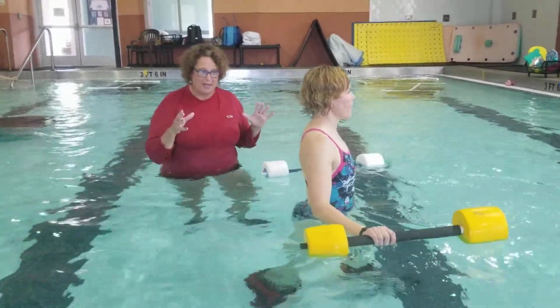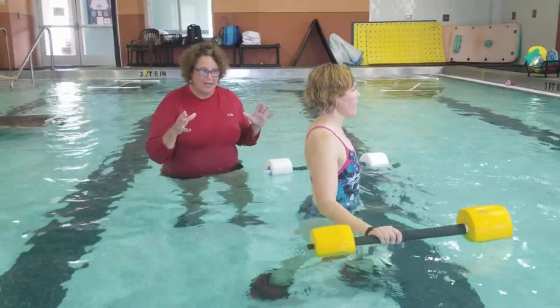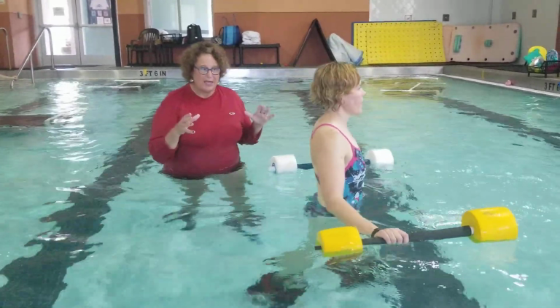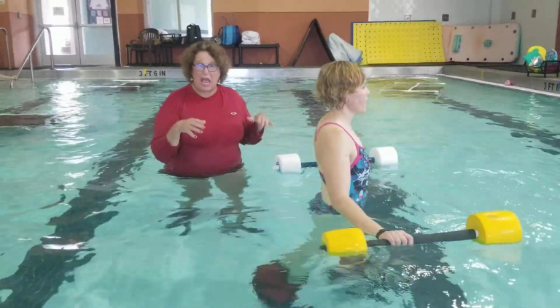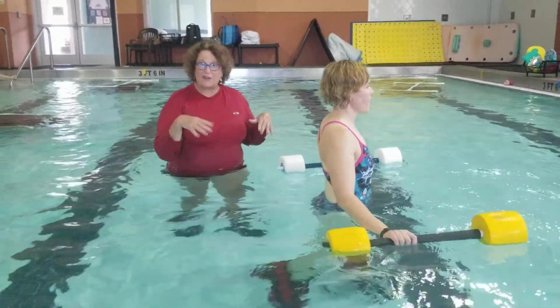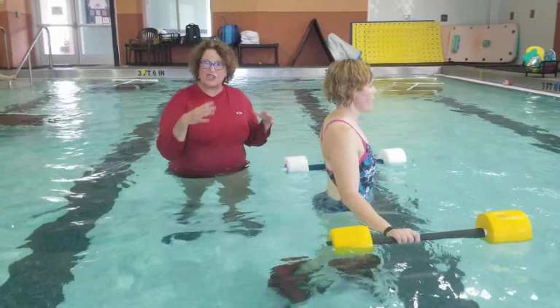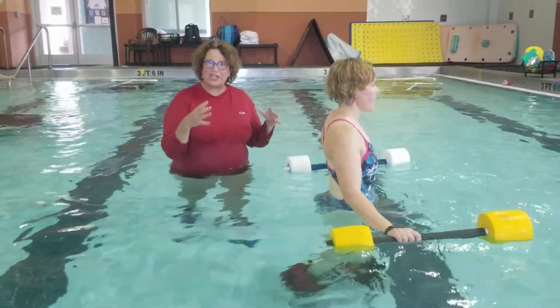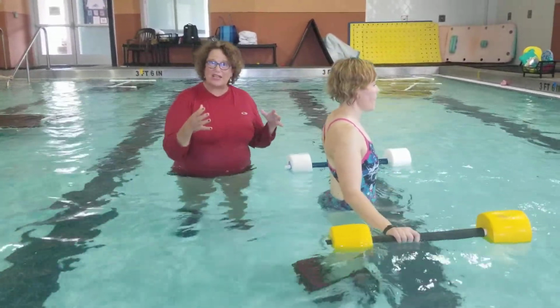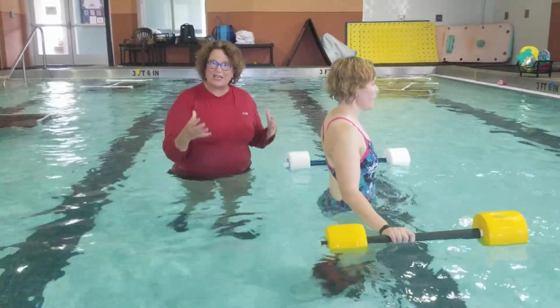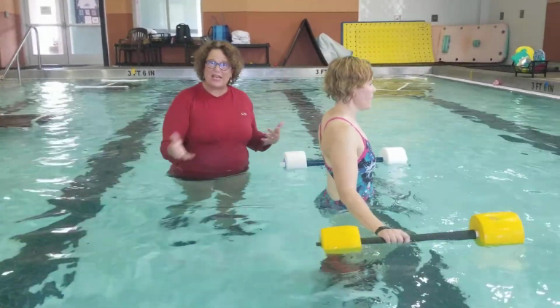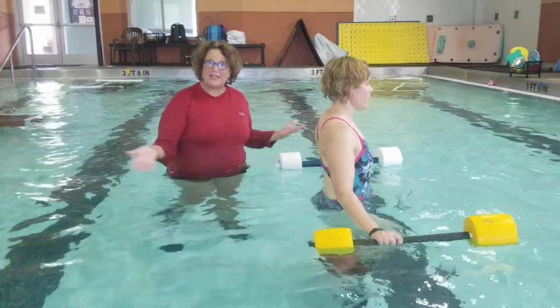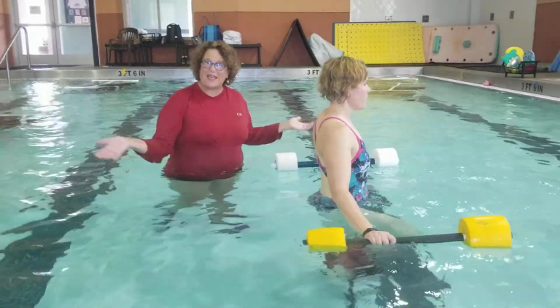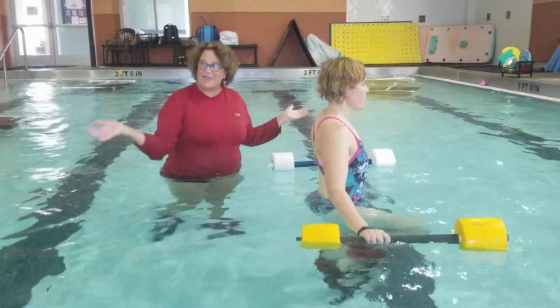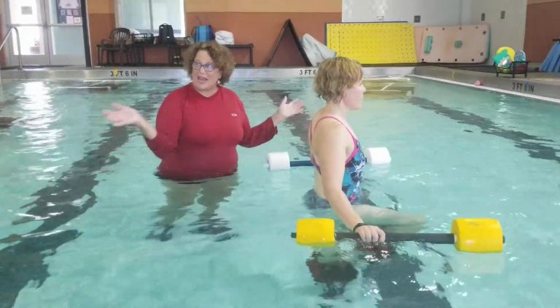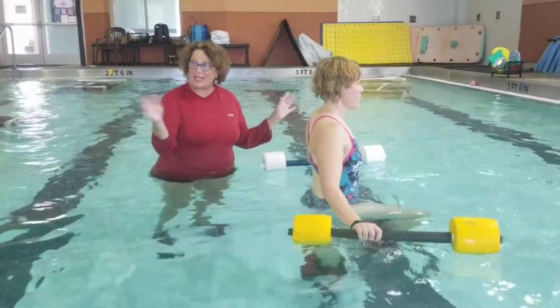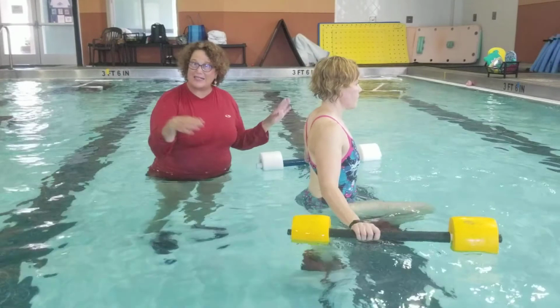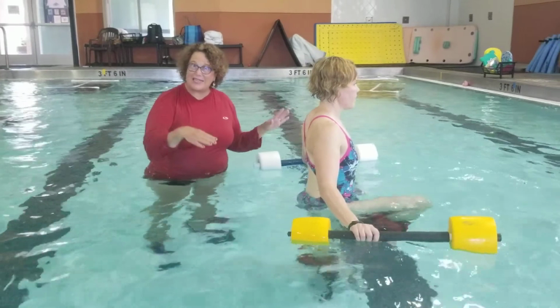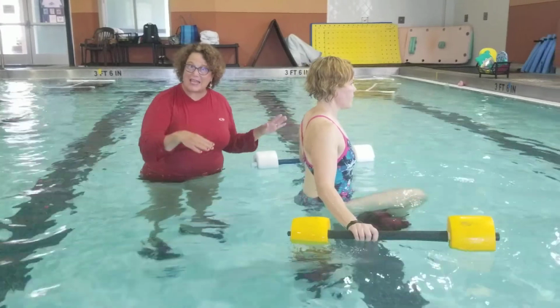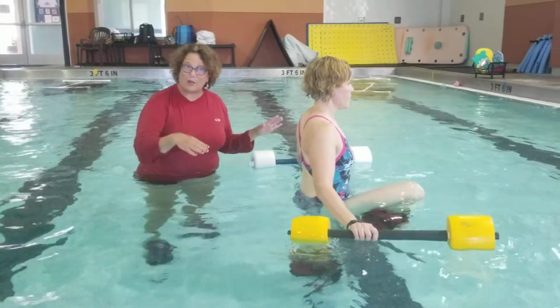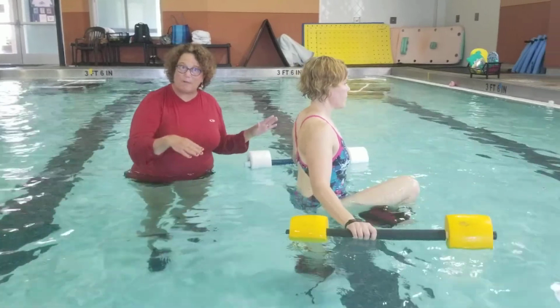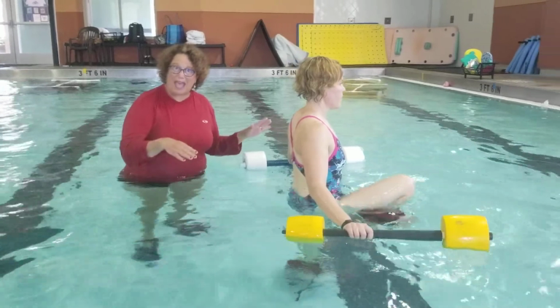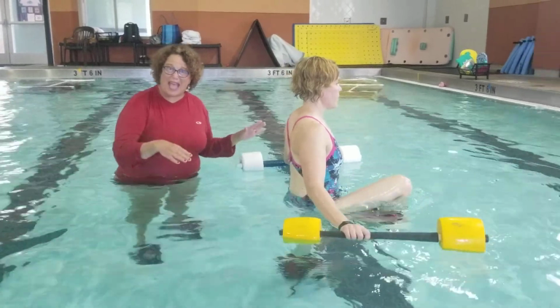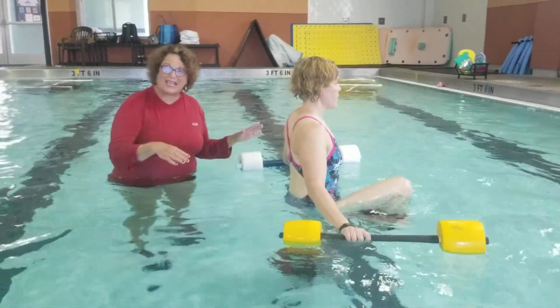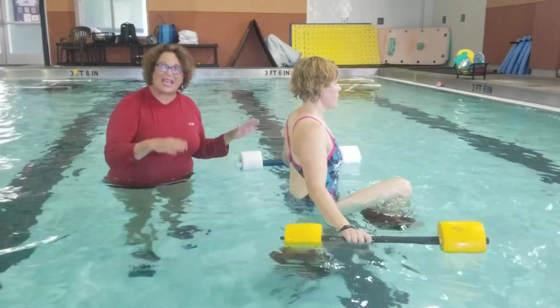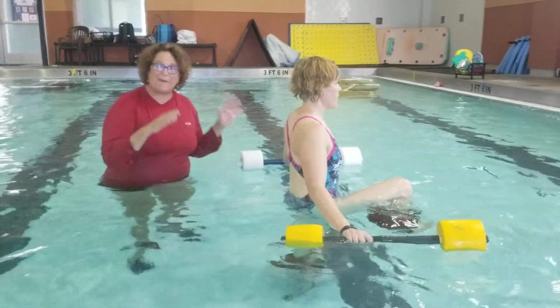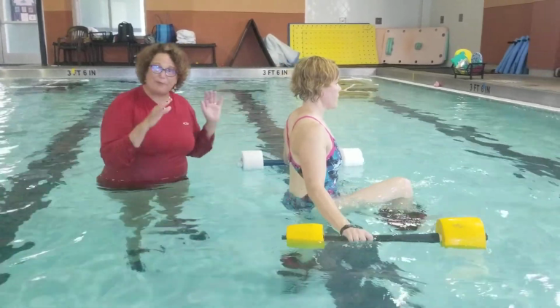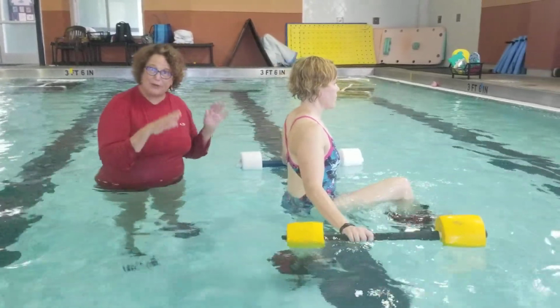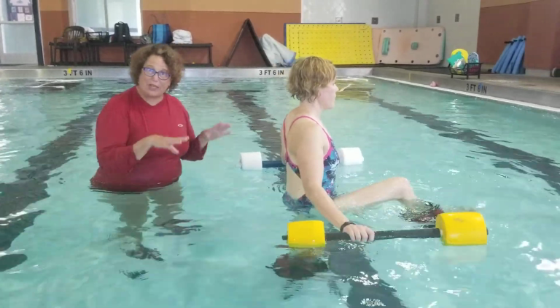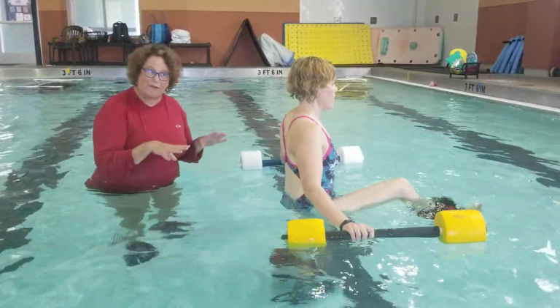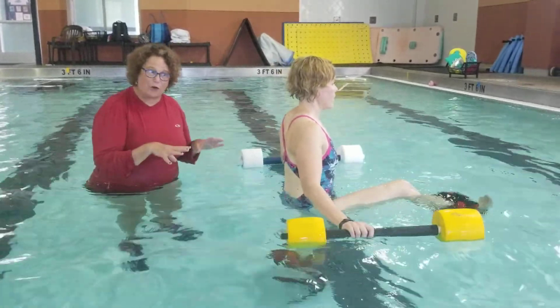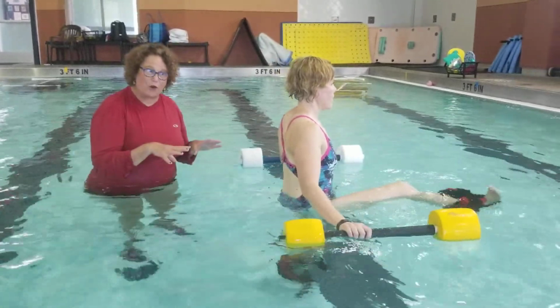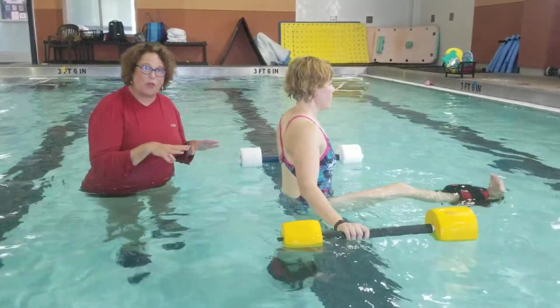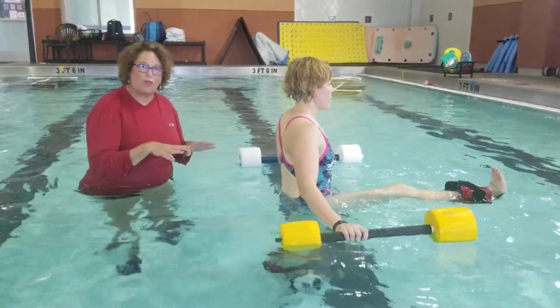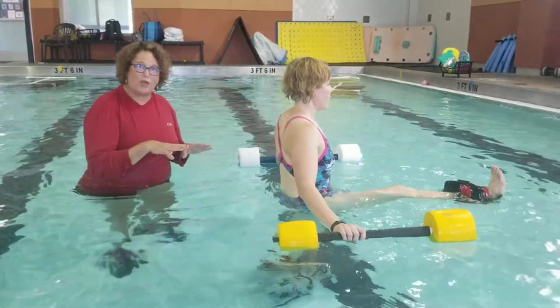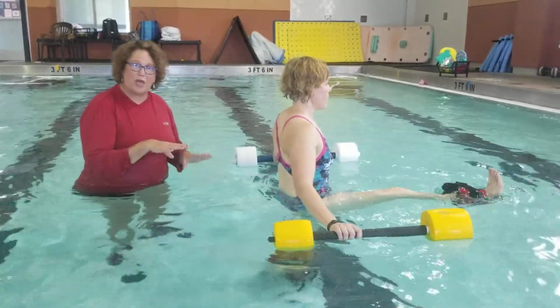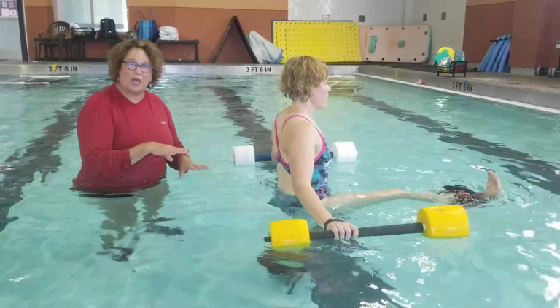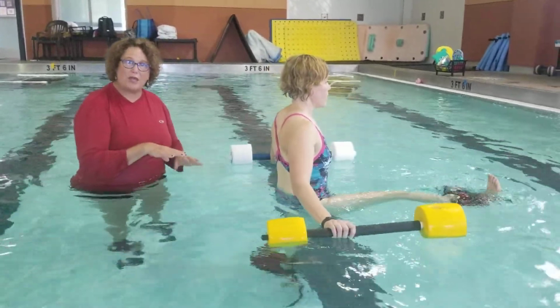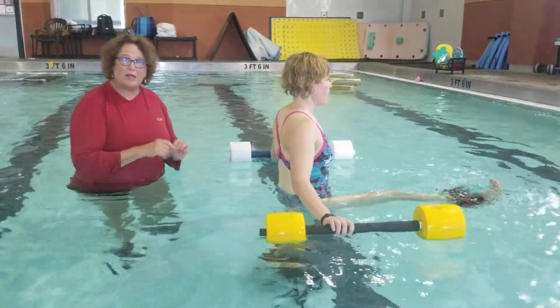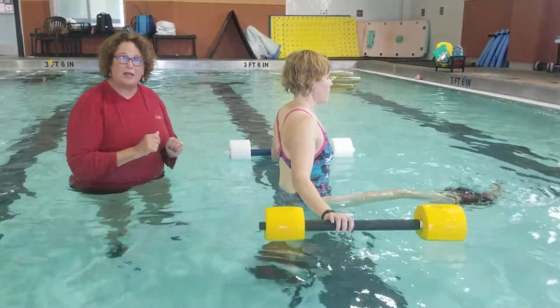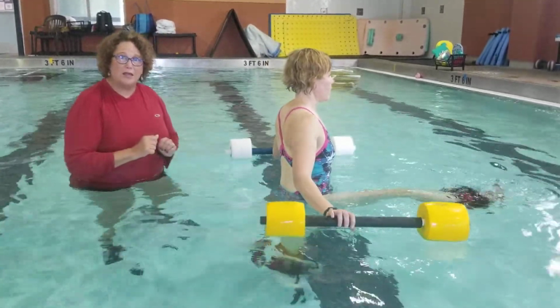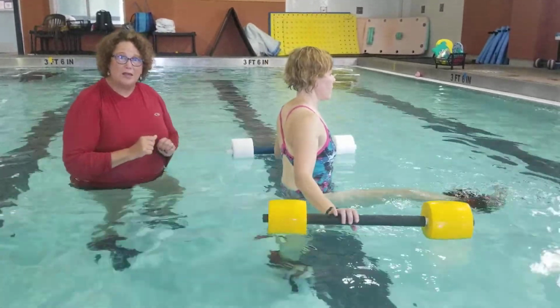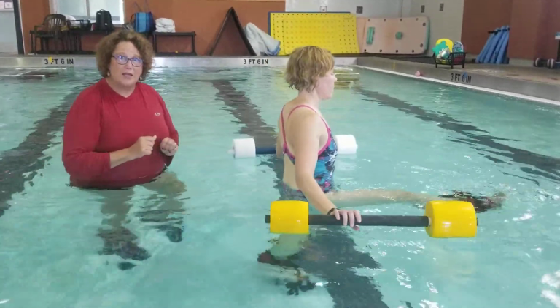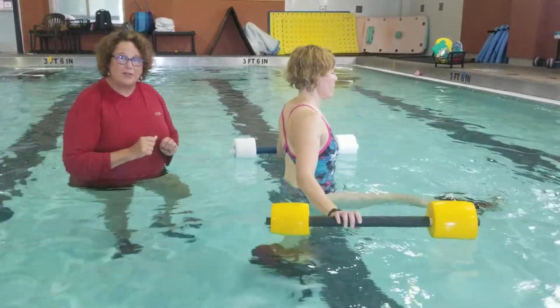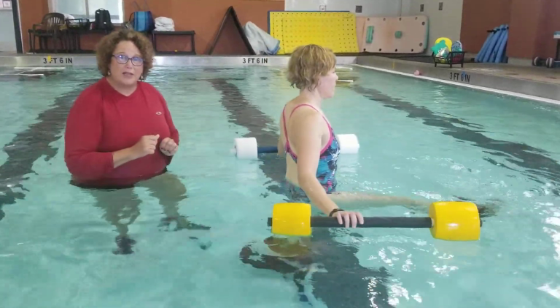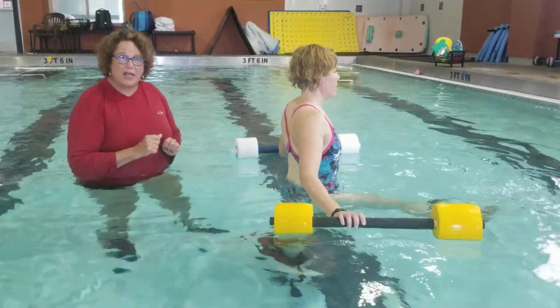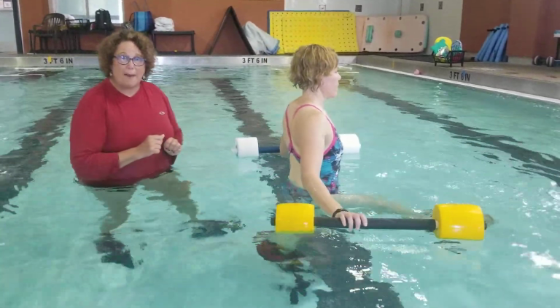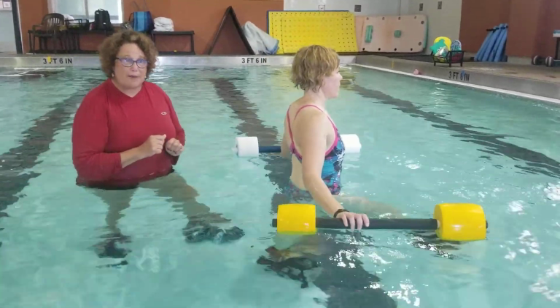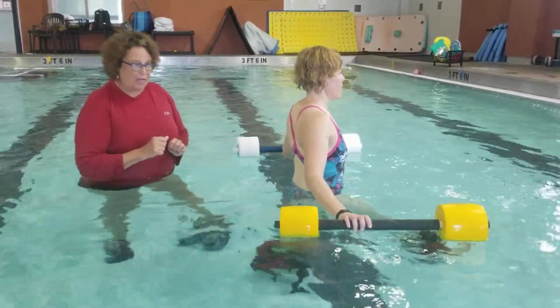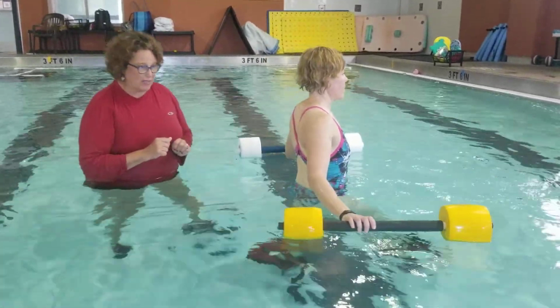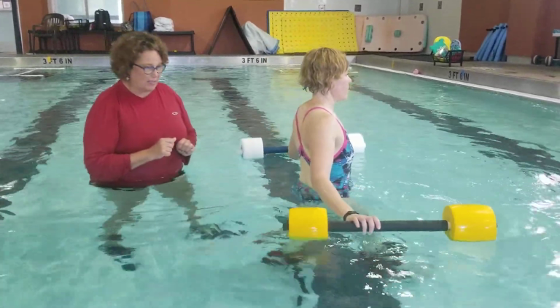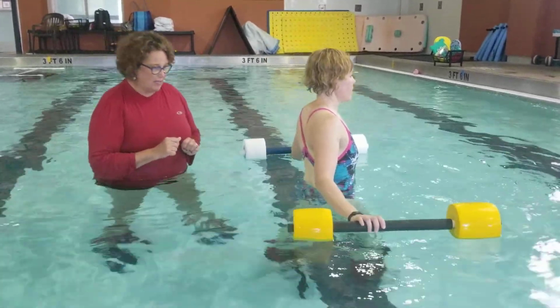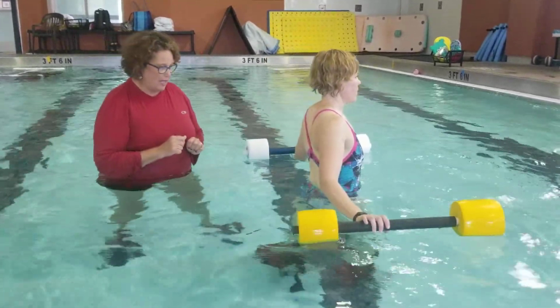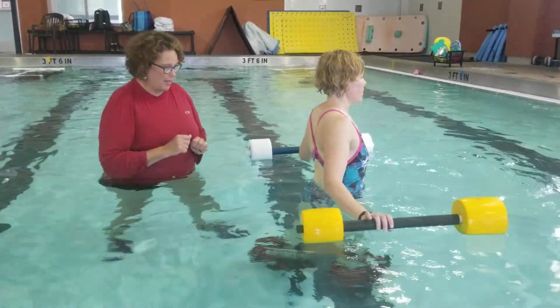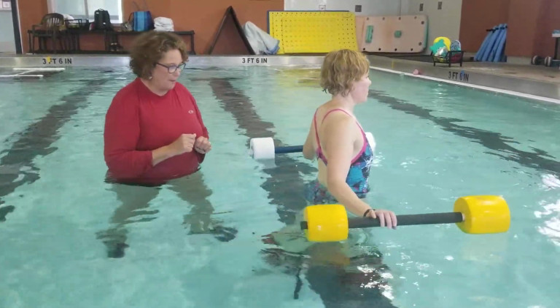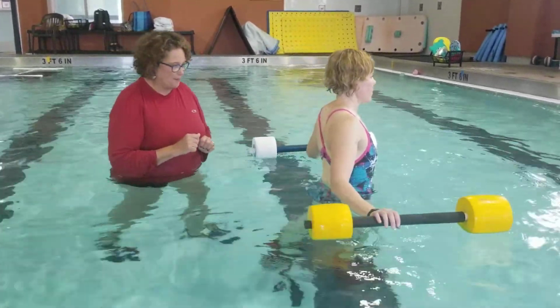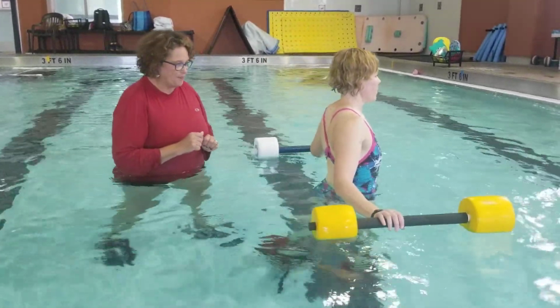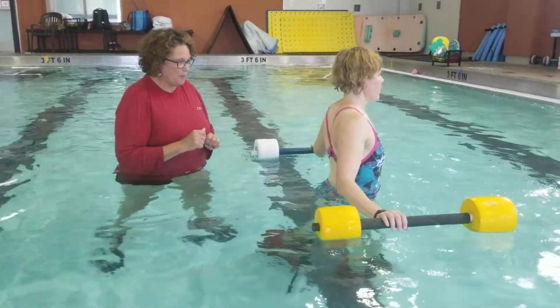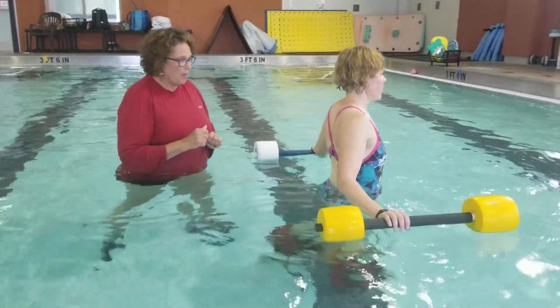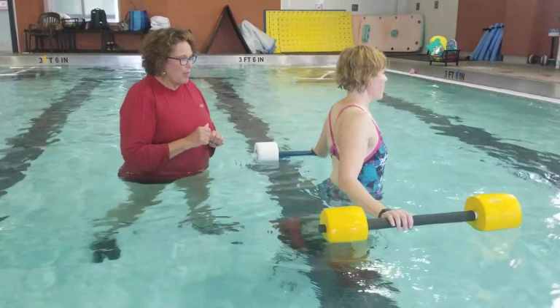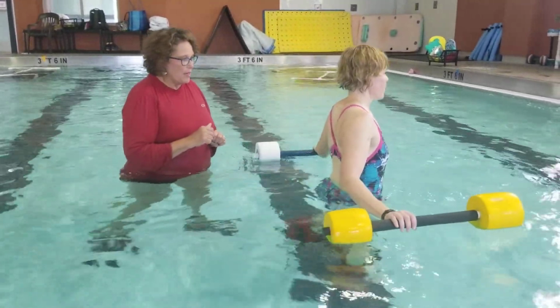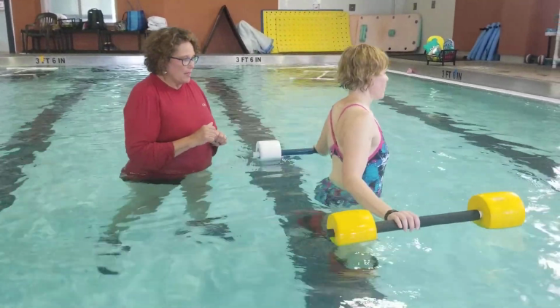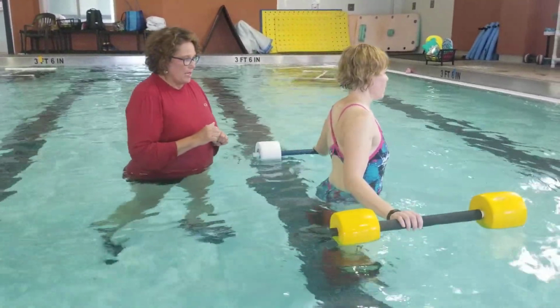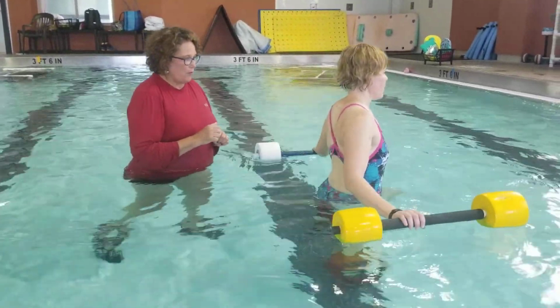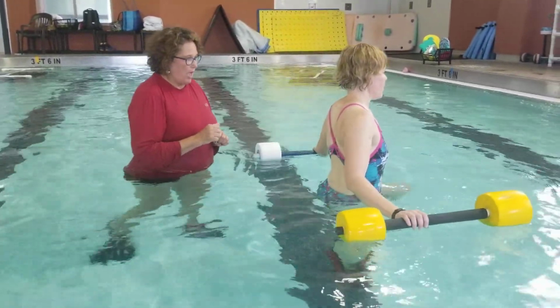Now if she didn't need that extra buoyancy, I can take her back and give her the dumbbells instead.